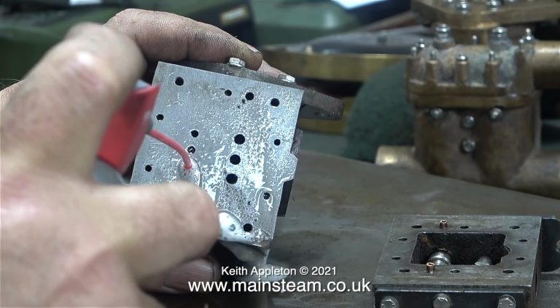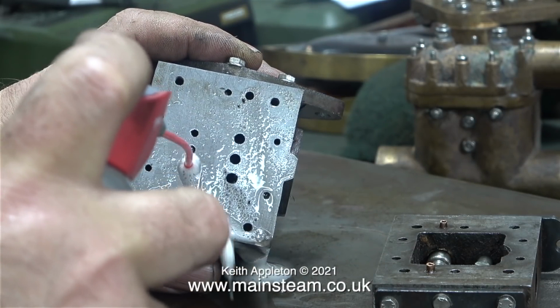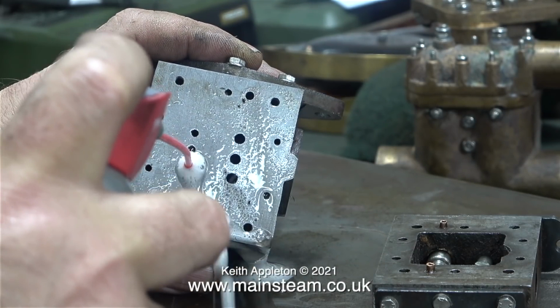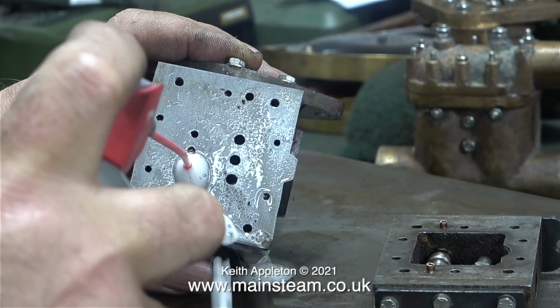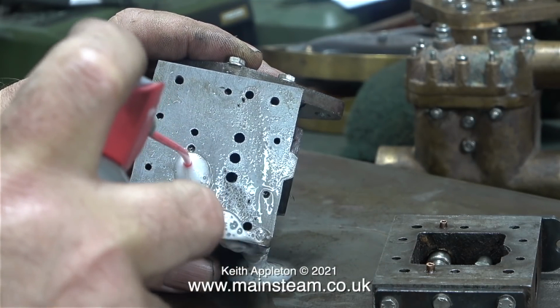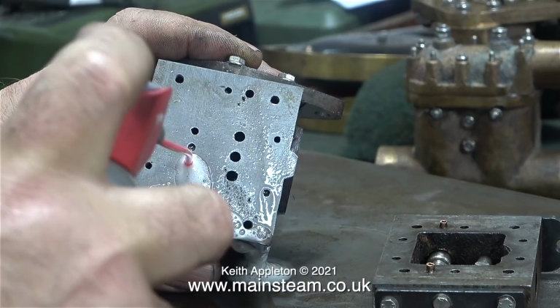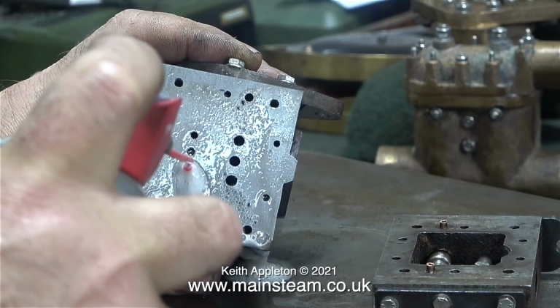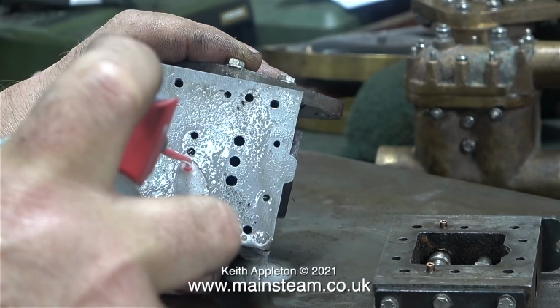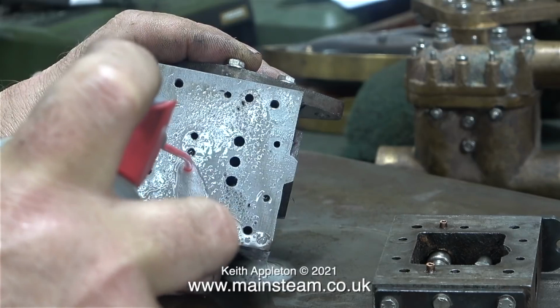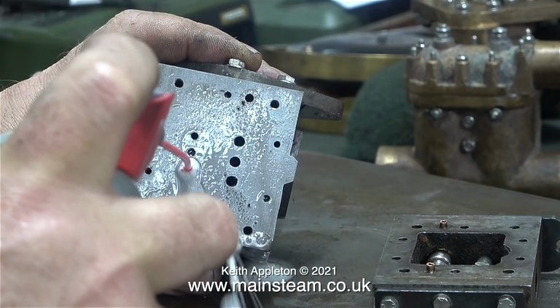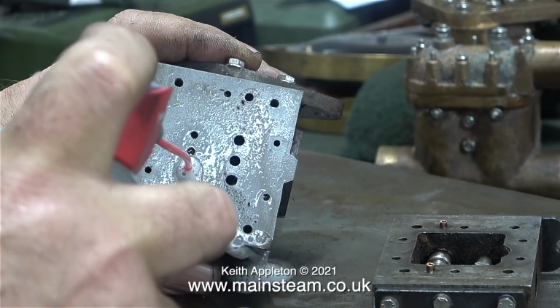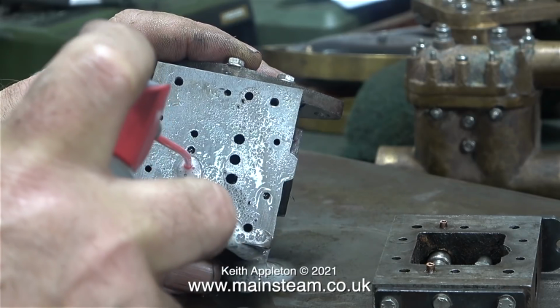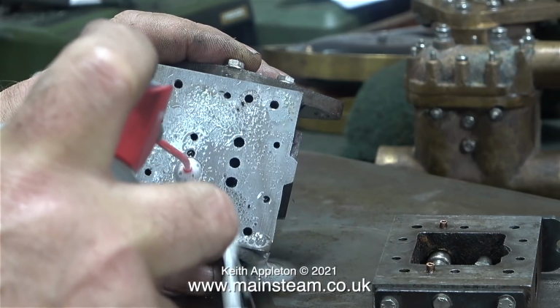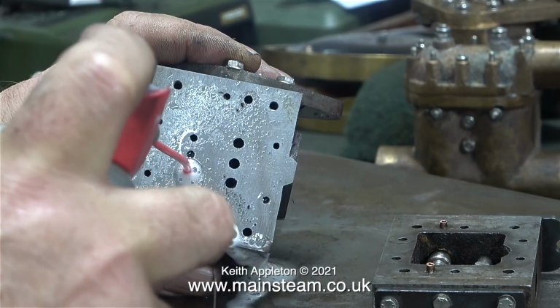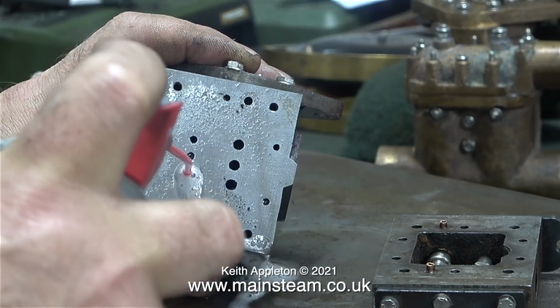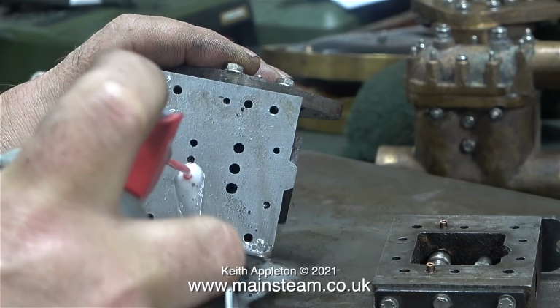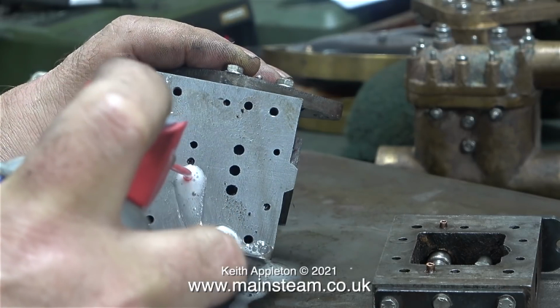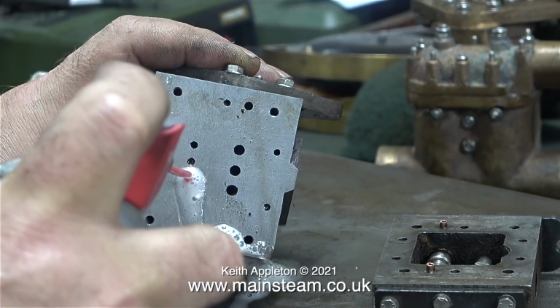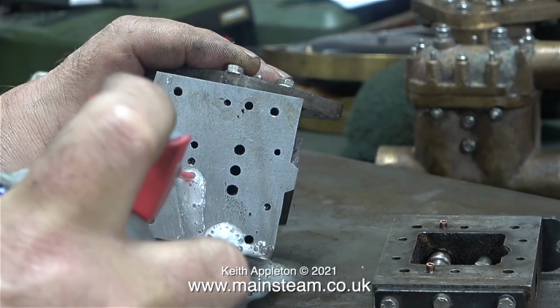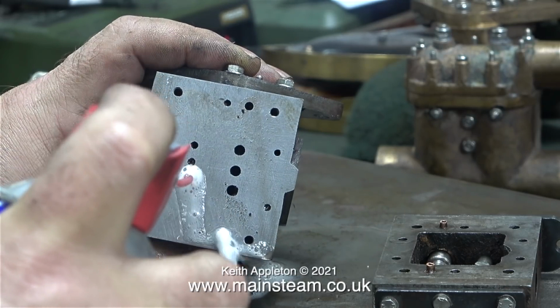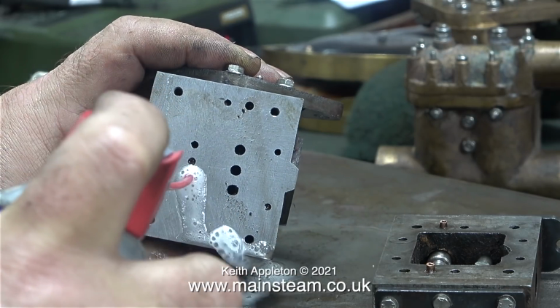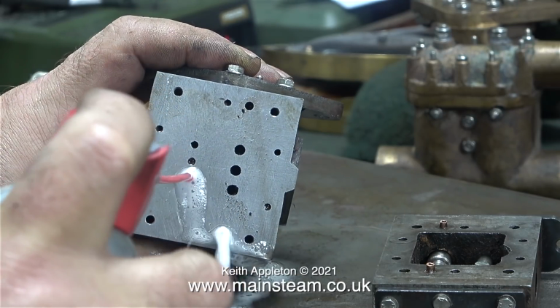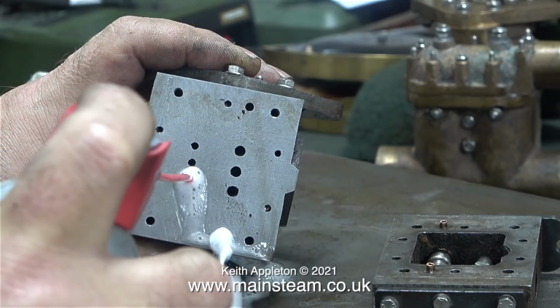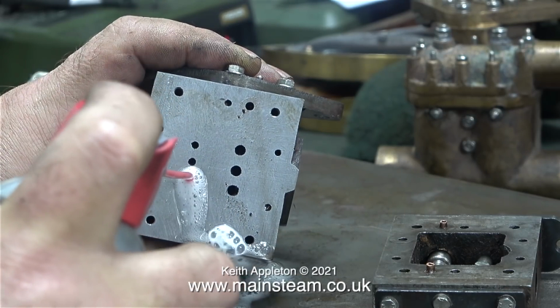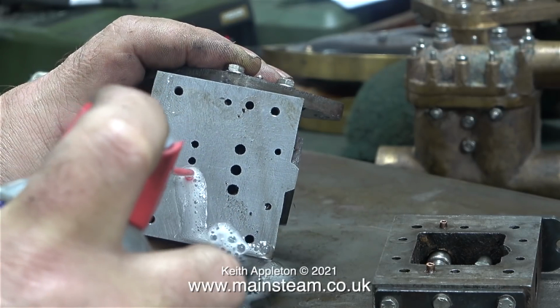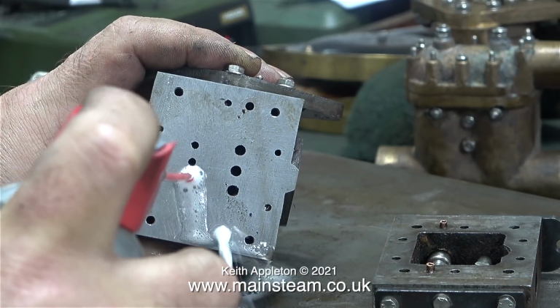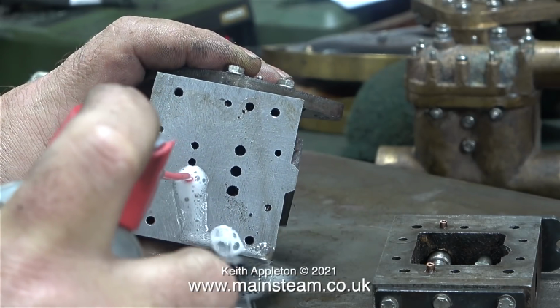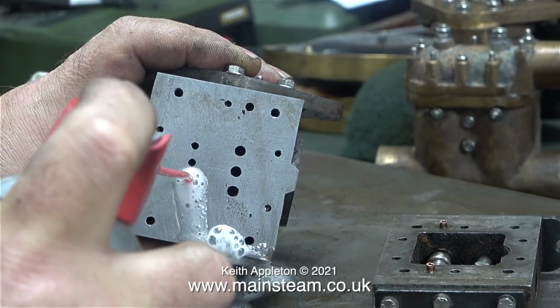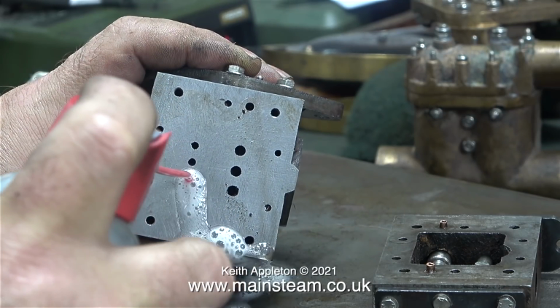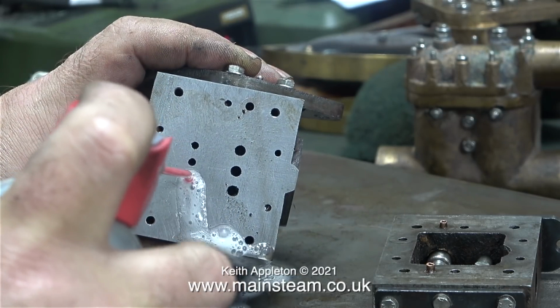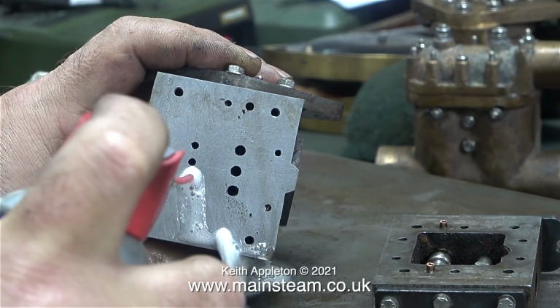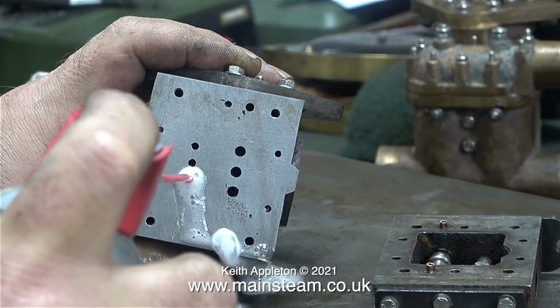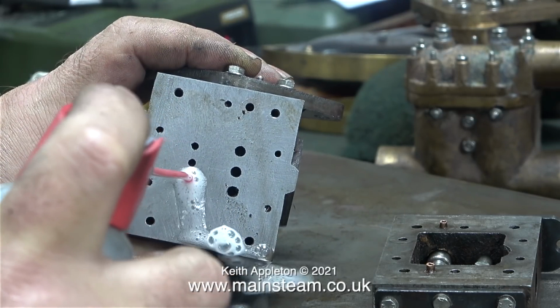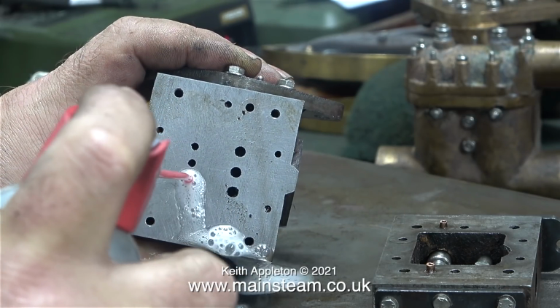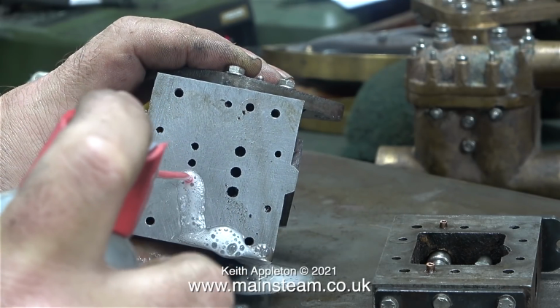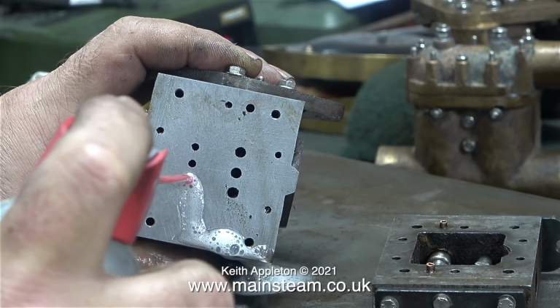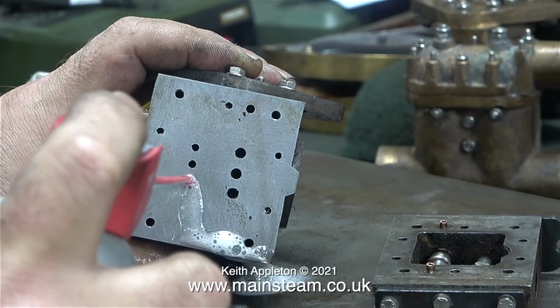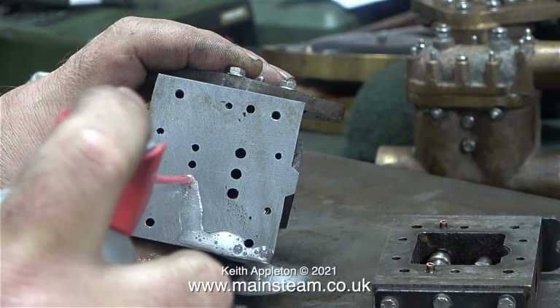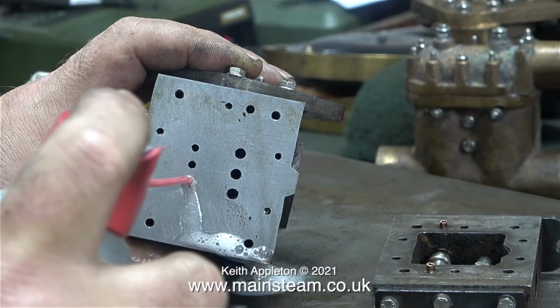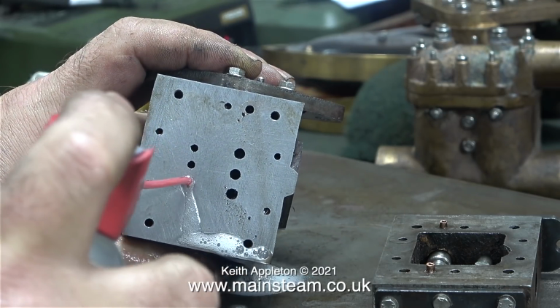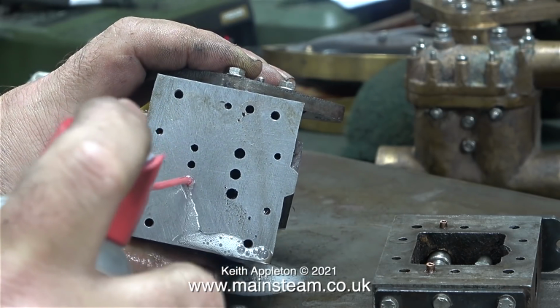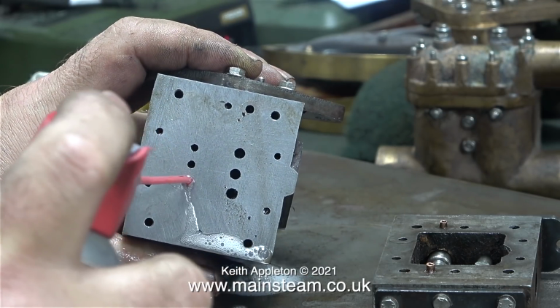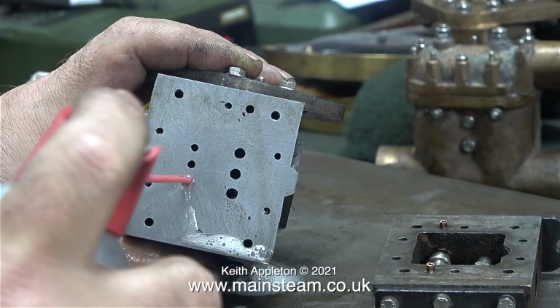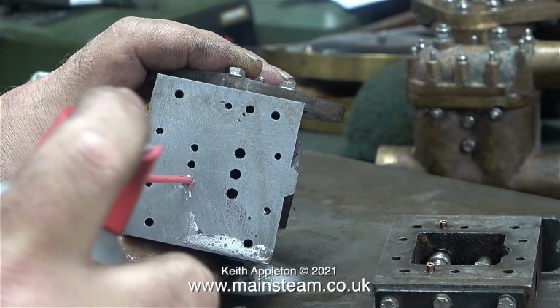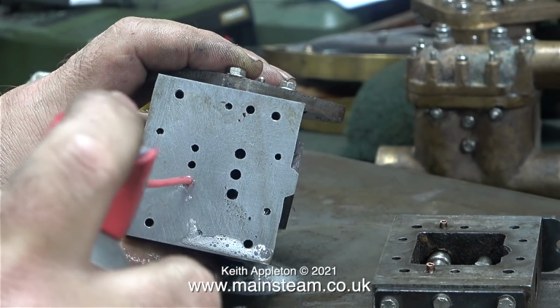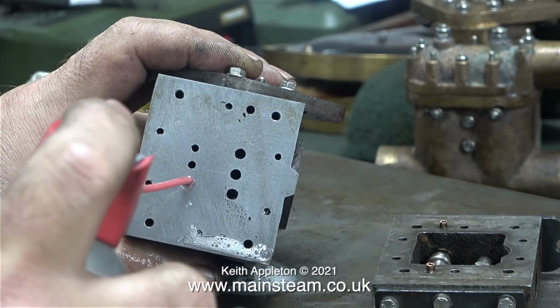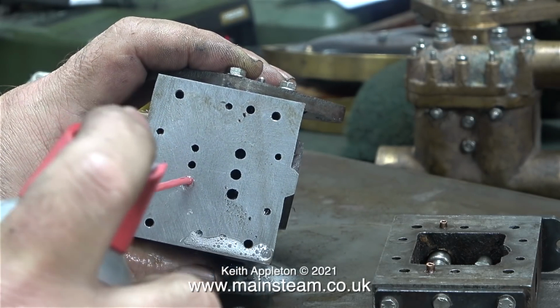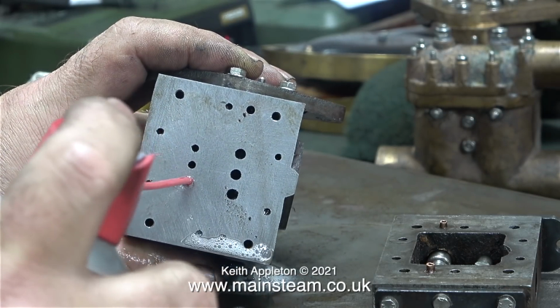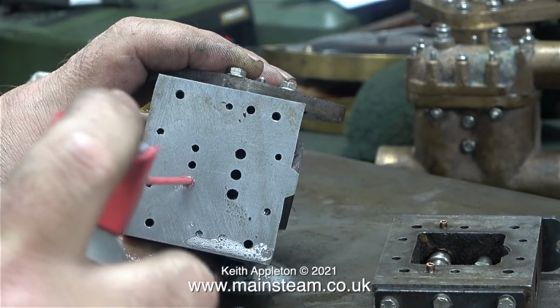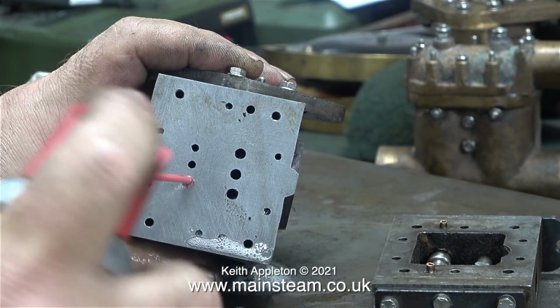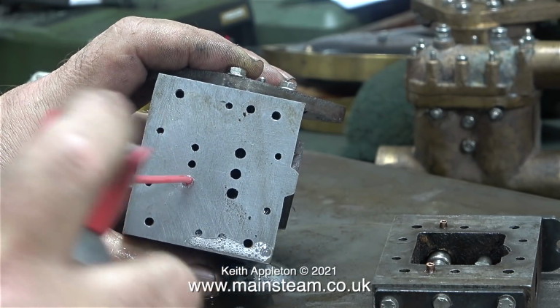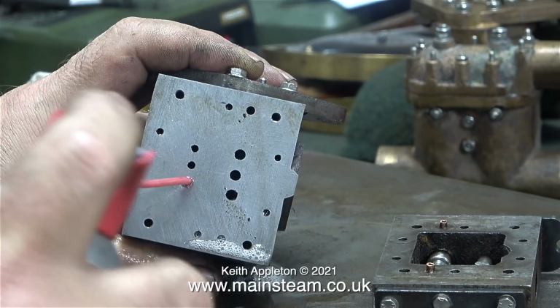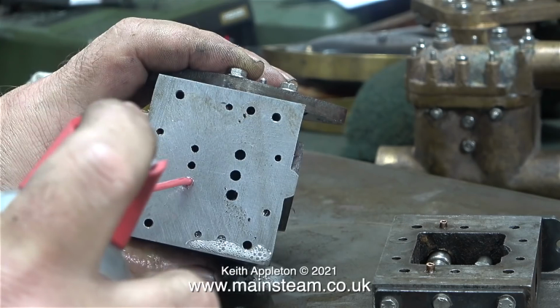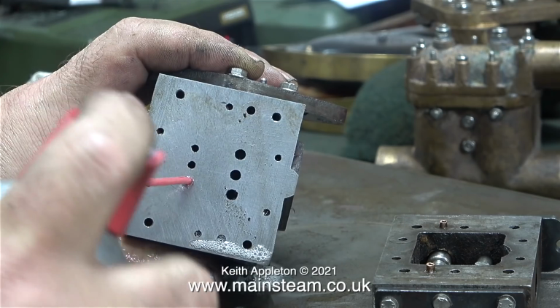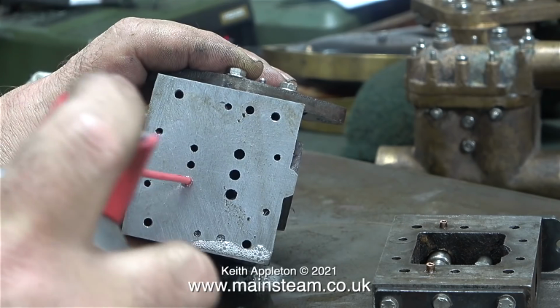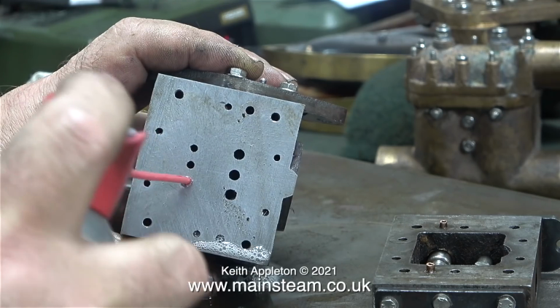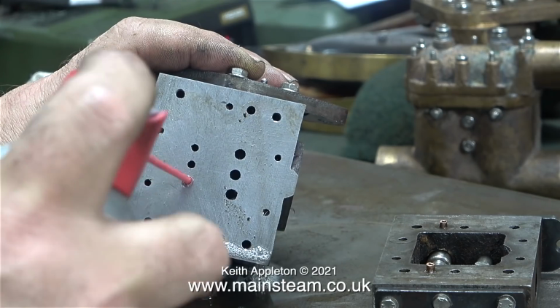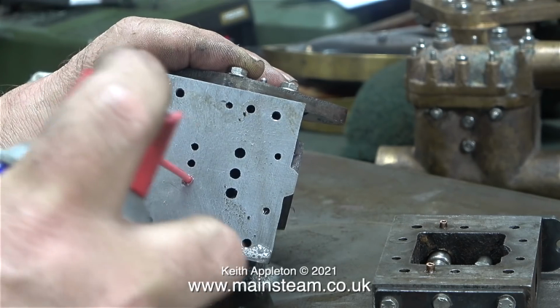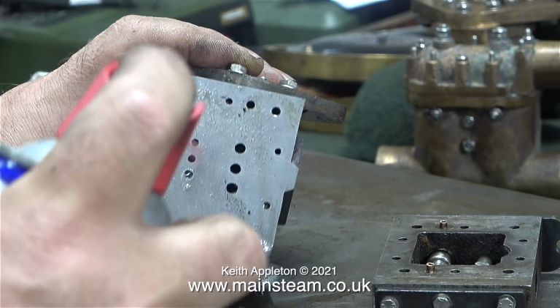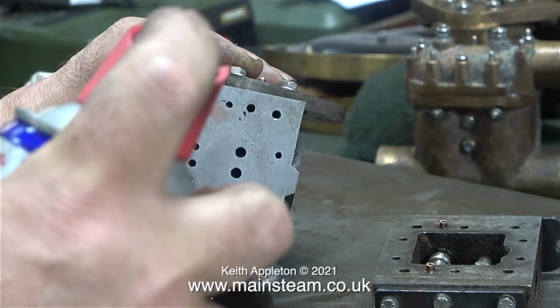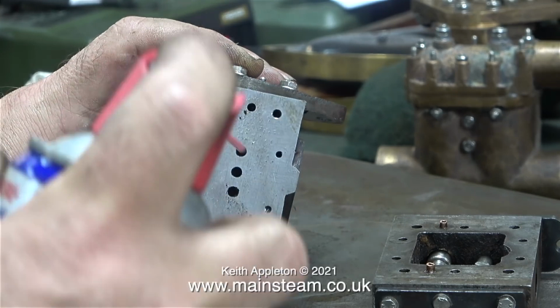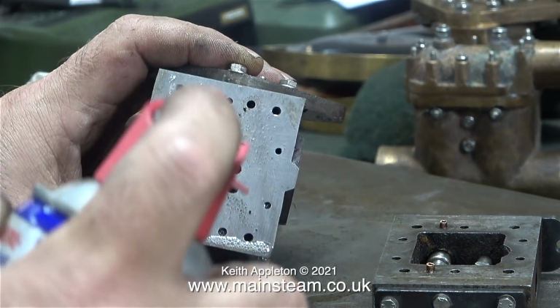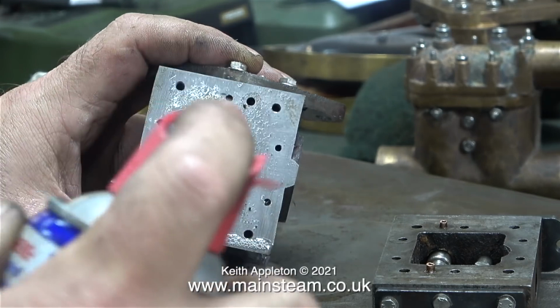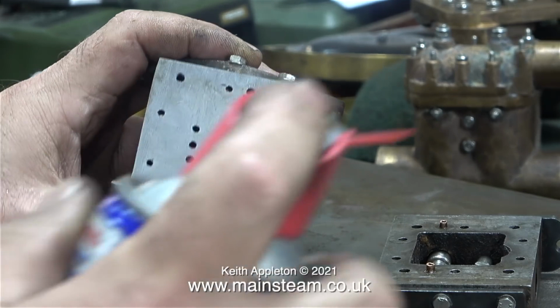Where would we be without WD-40? Compressed air didn't work at all, which was a bit of a puzzle. But now the WD-40 is running very freely through the once-blocked port.